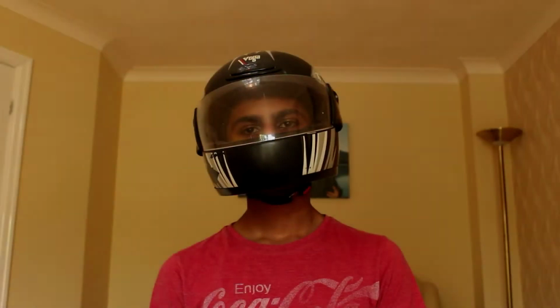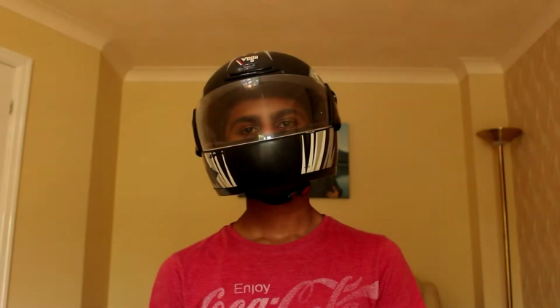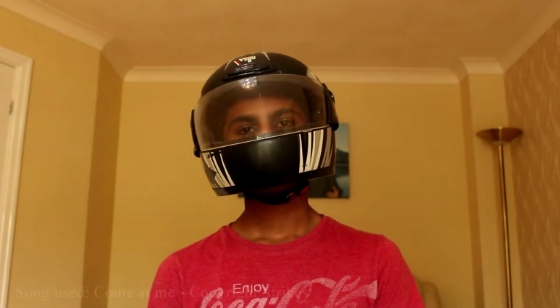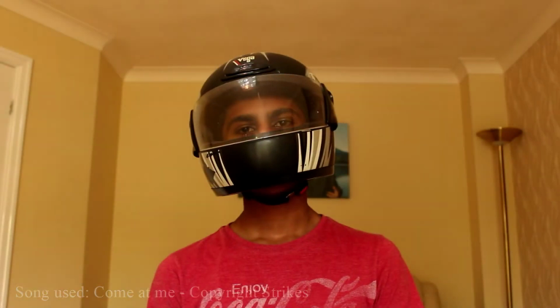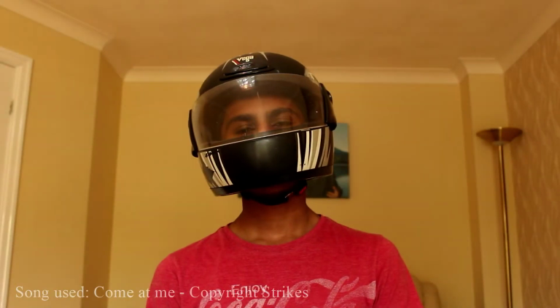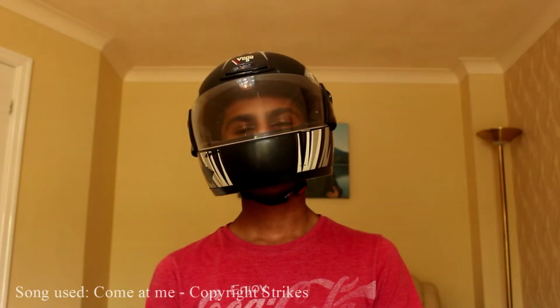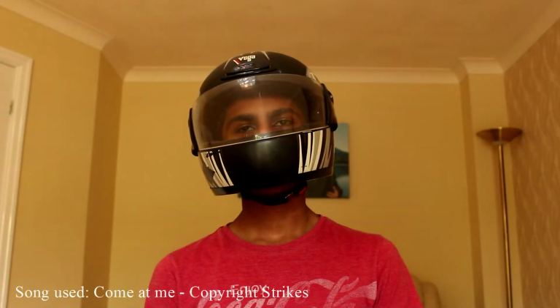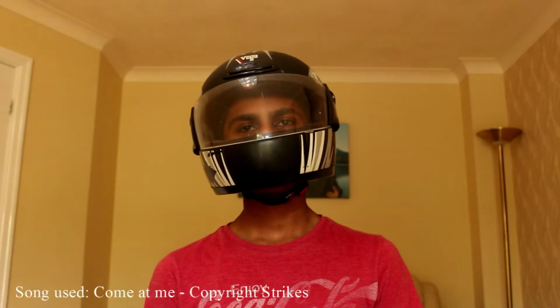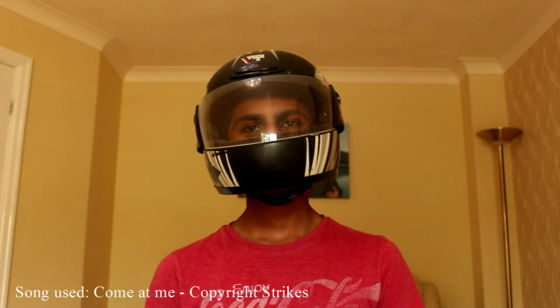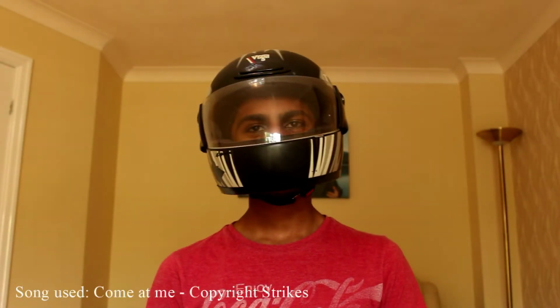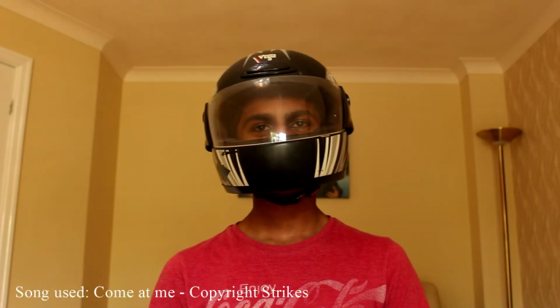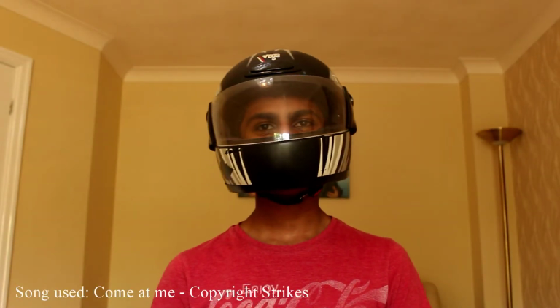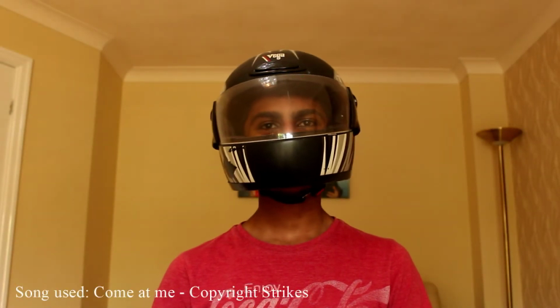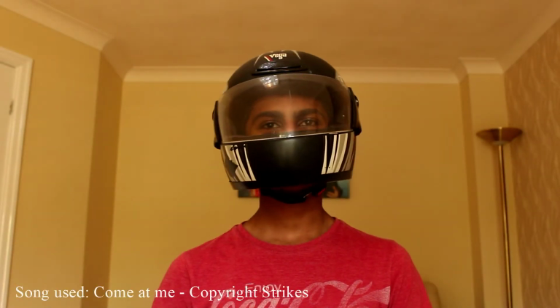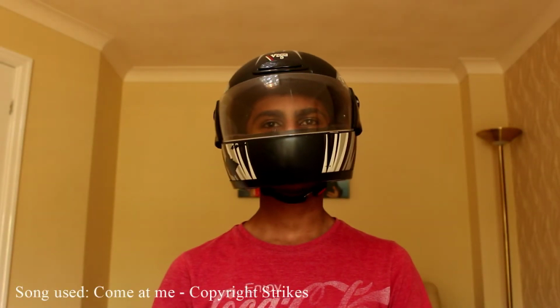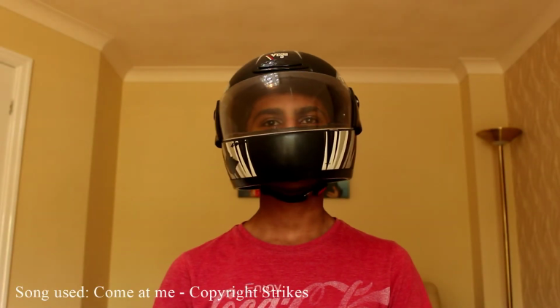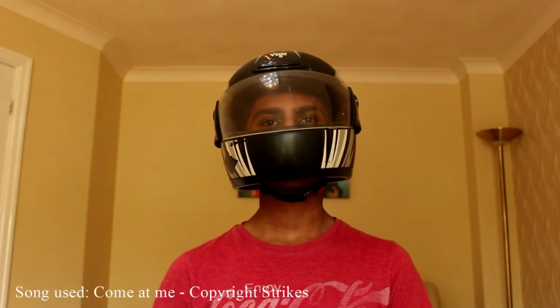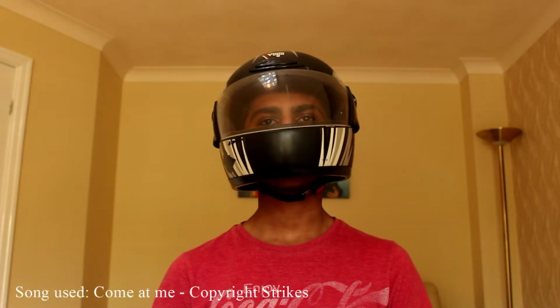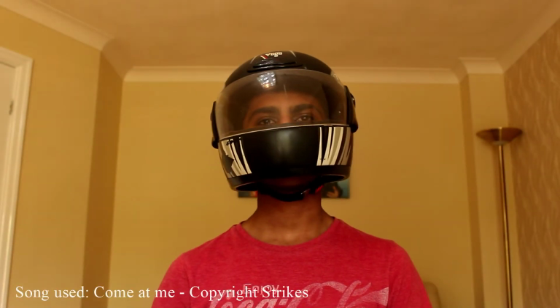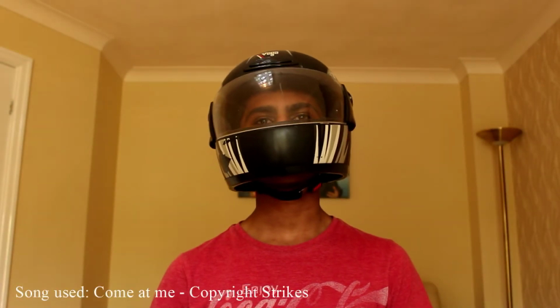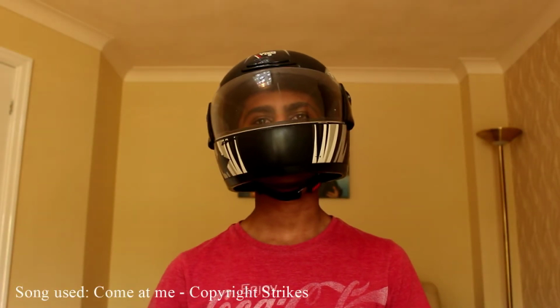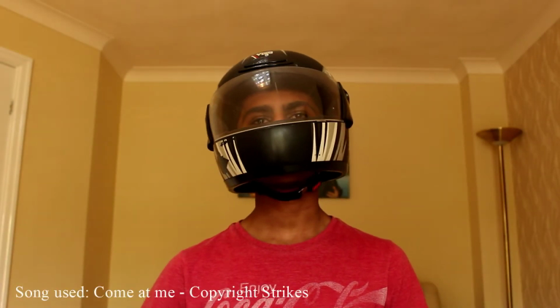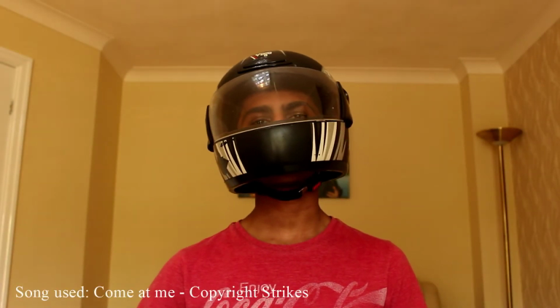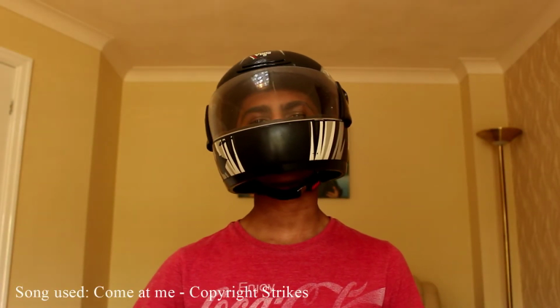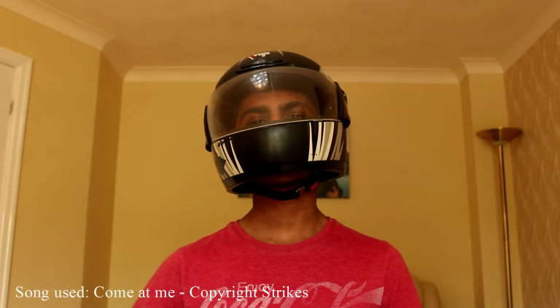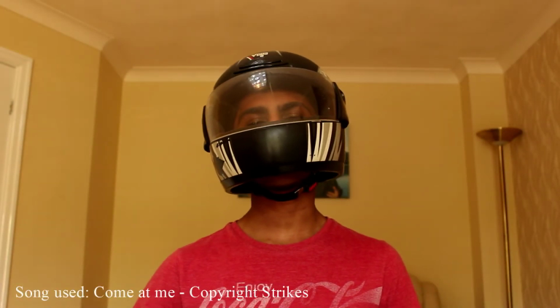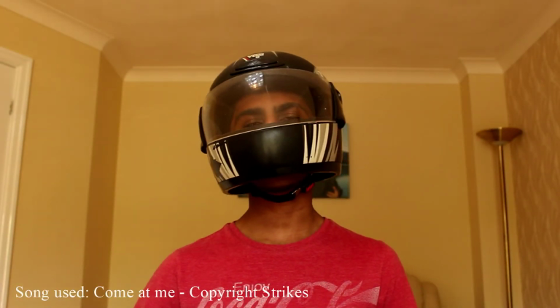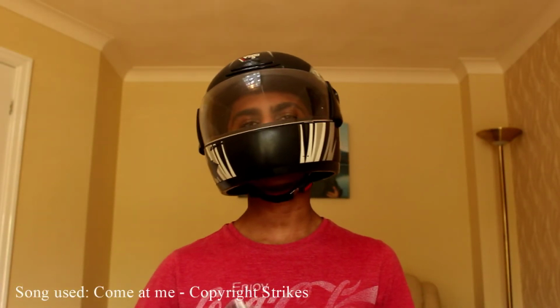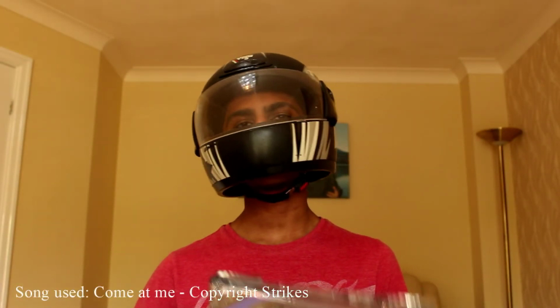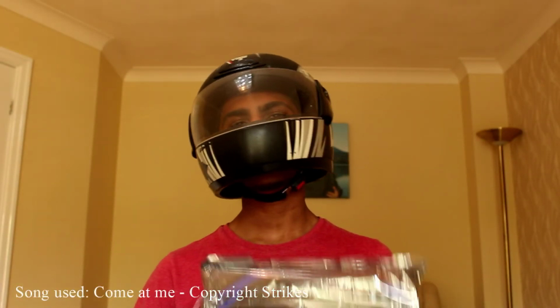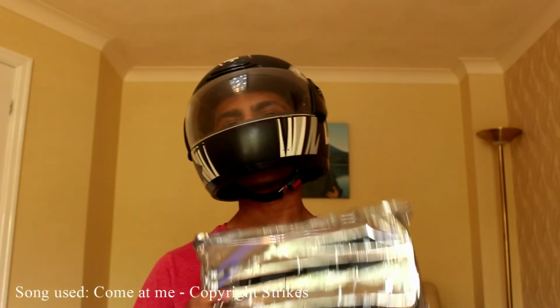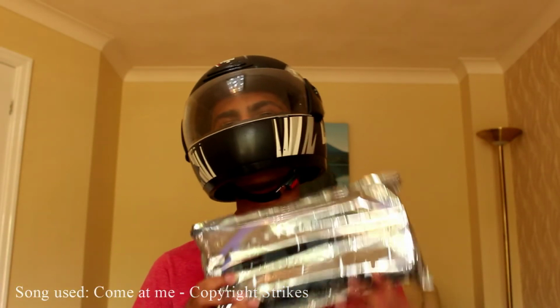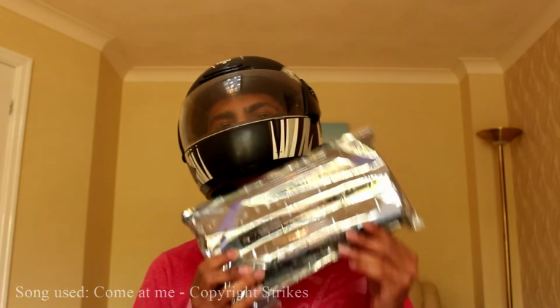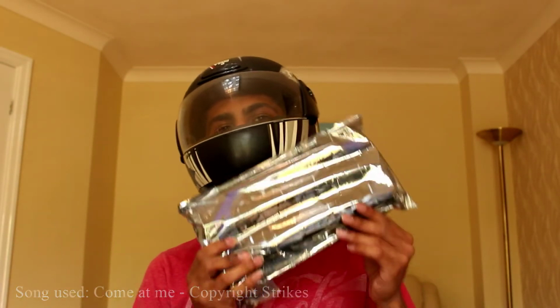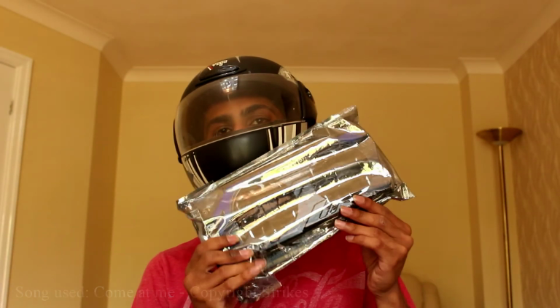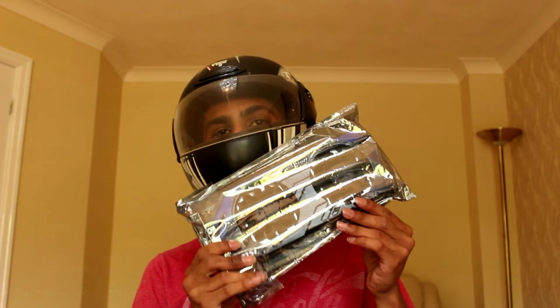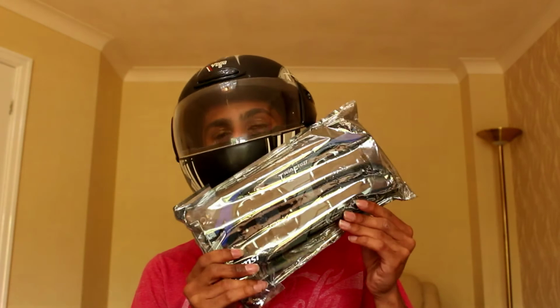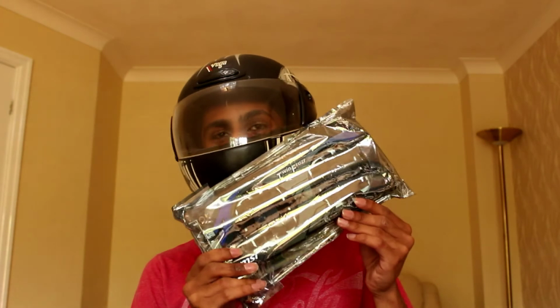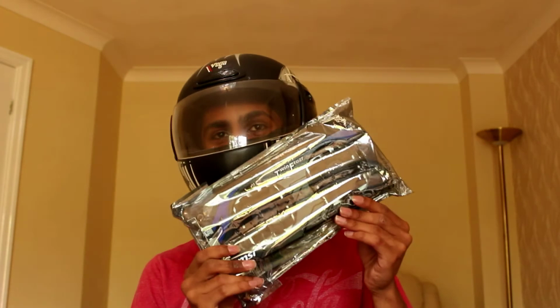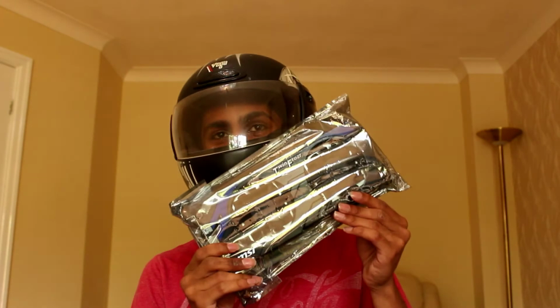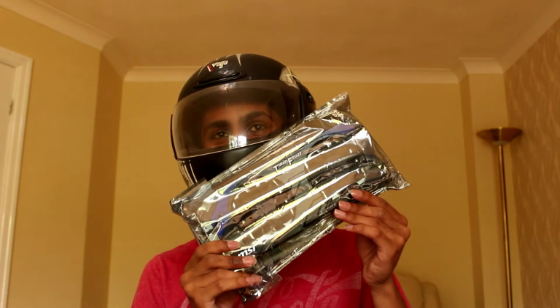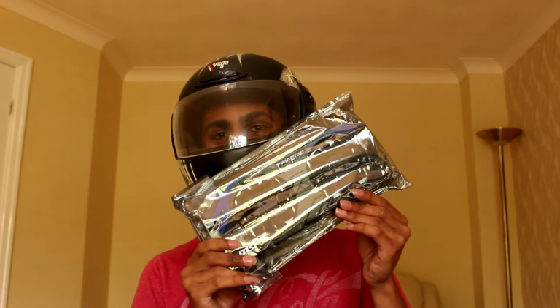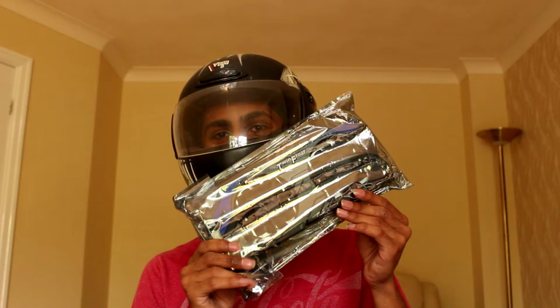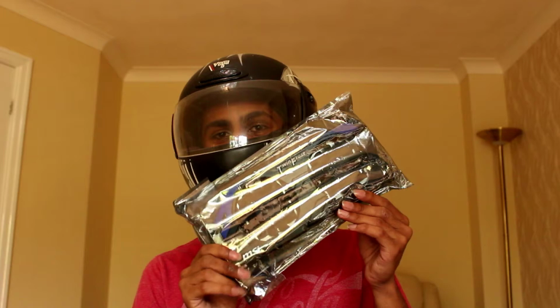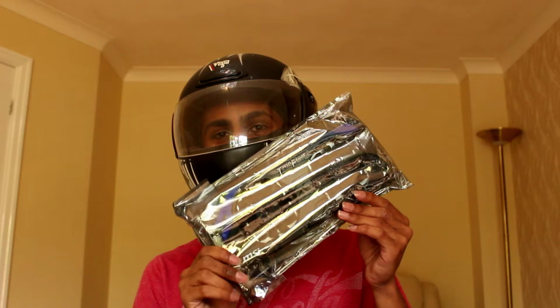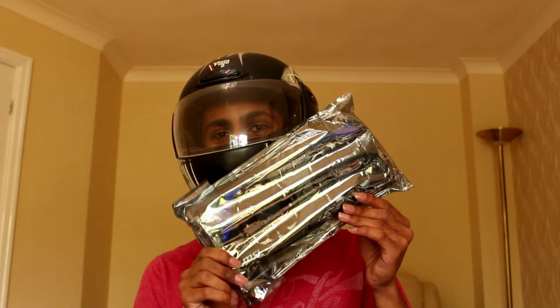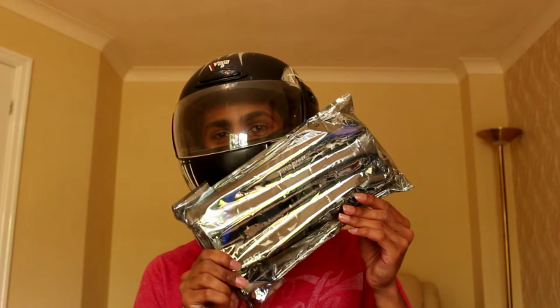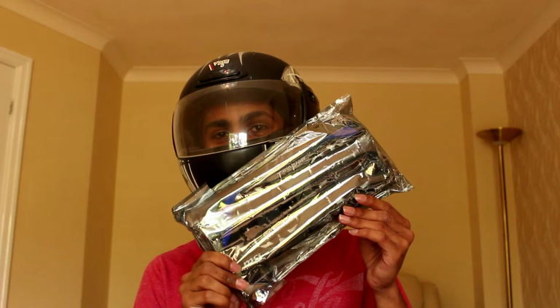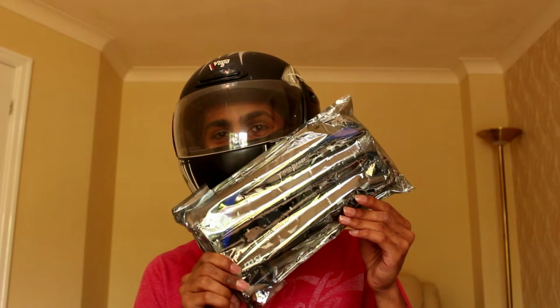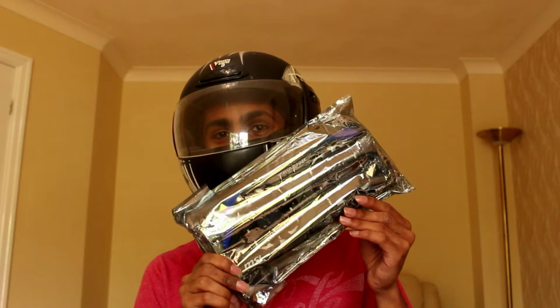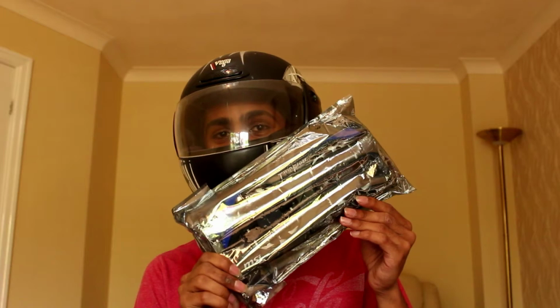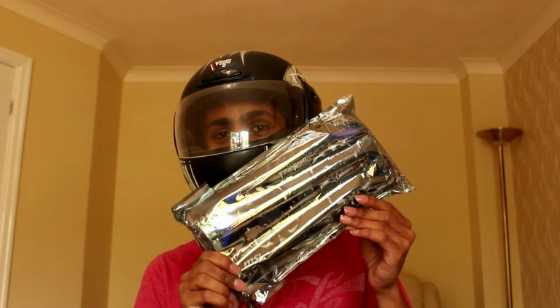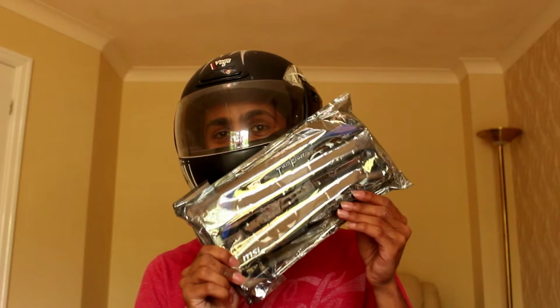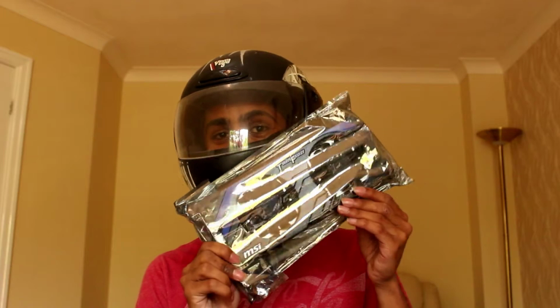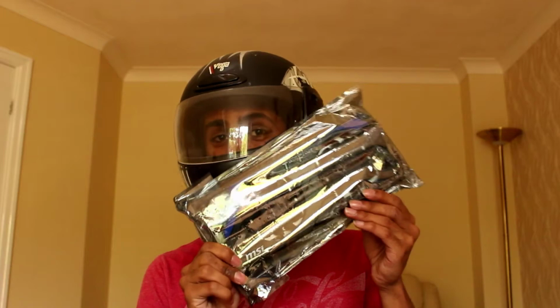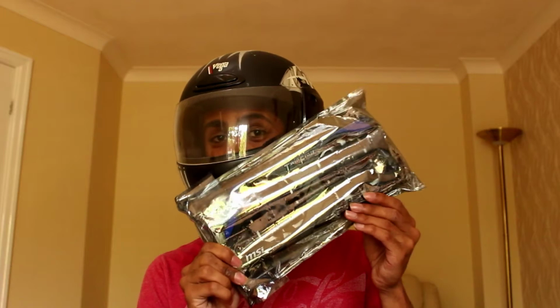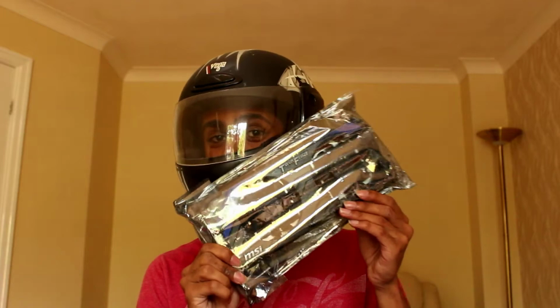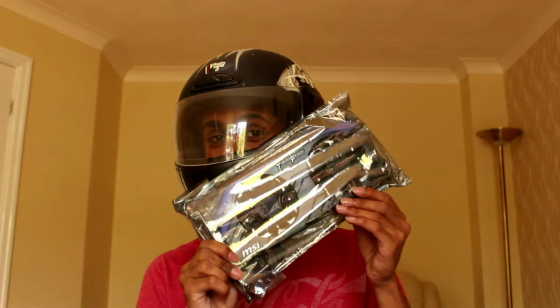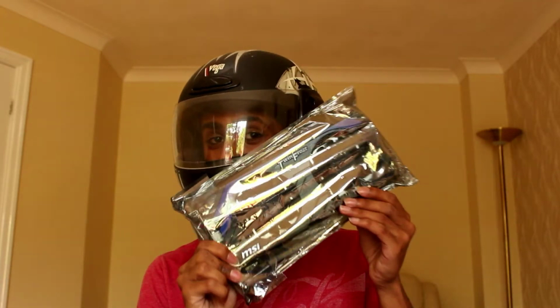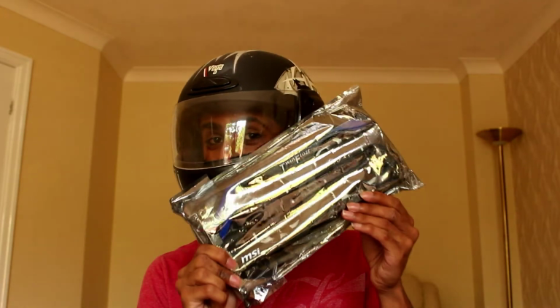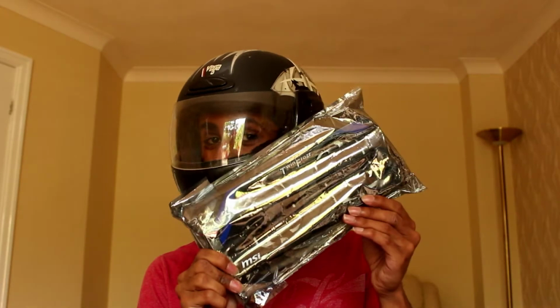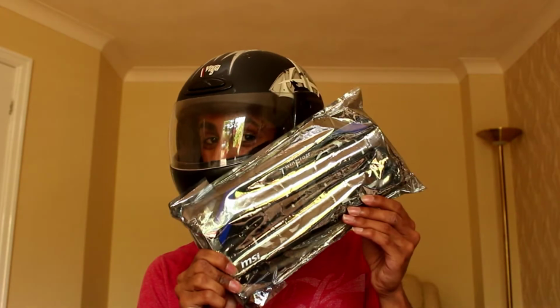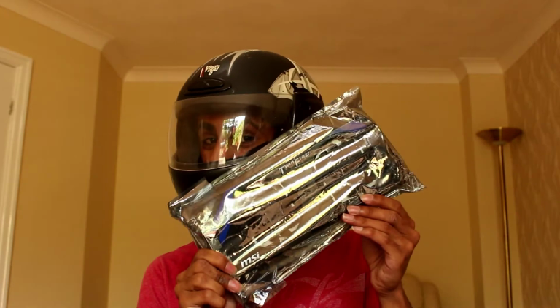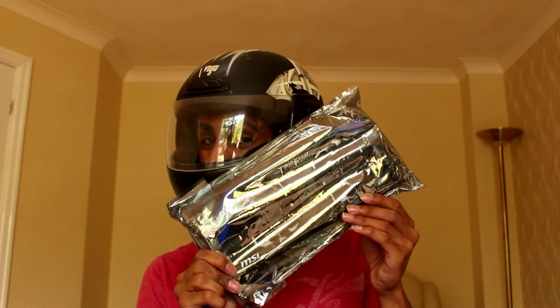Hey guys, it's PS3192 and today we're going to be changing the thermal compound on this graphics card.